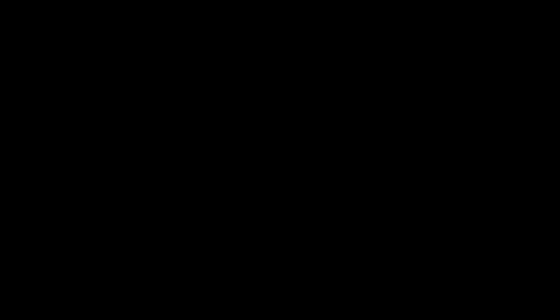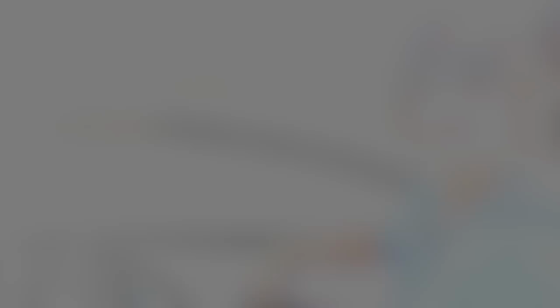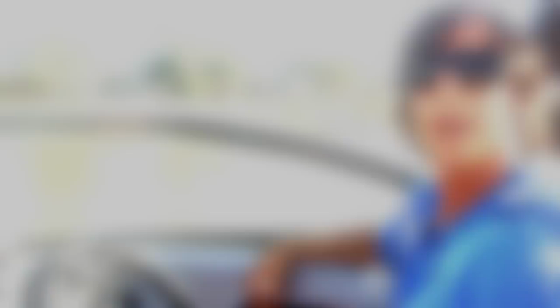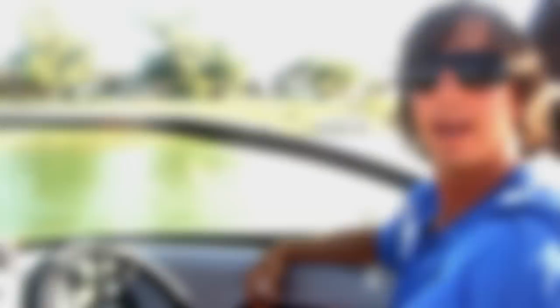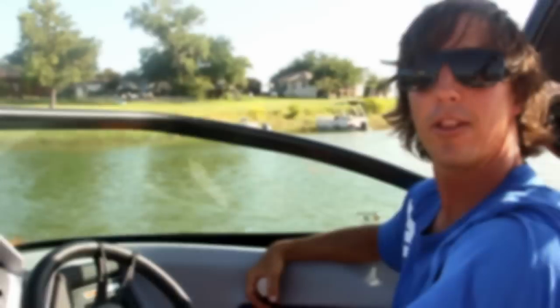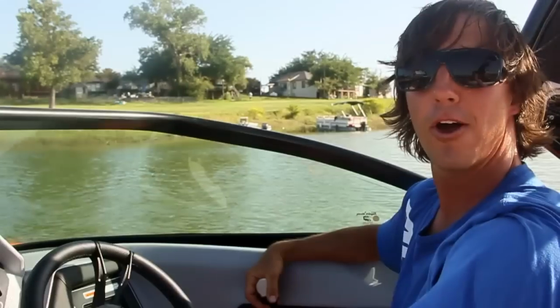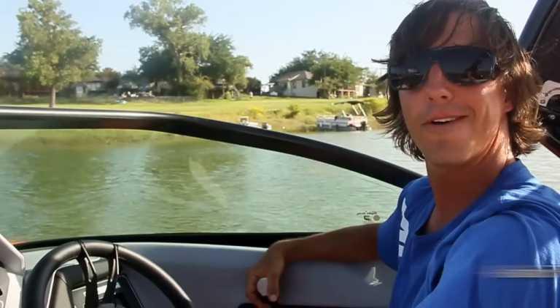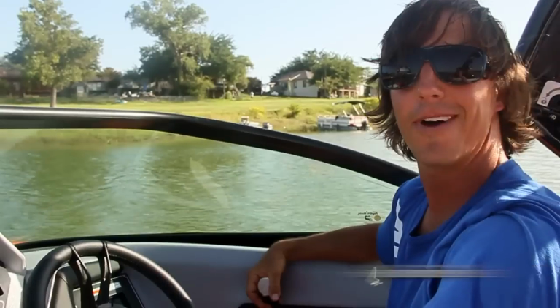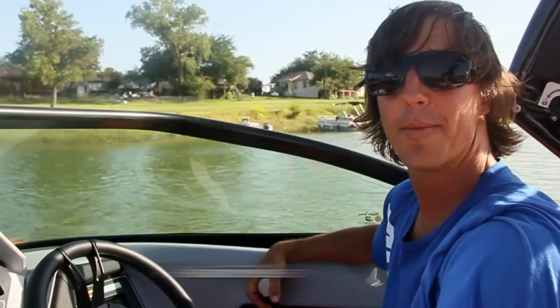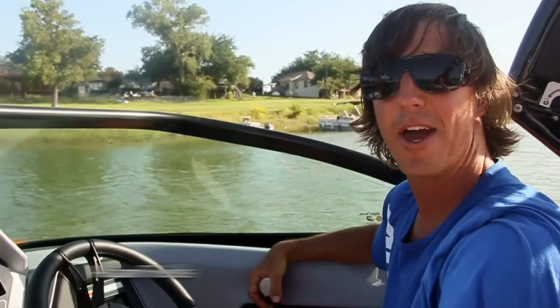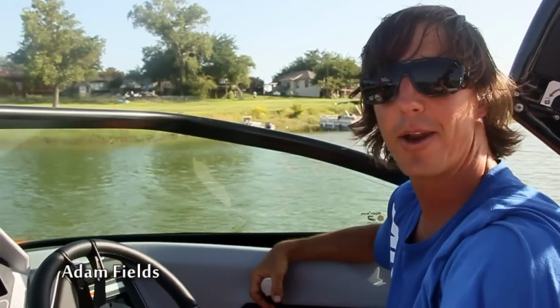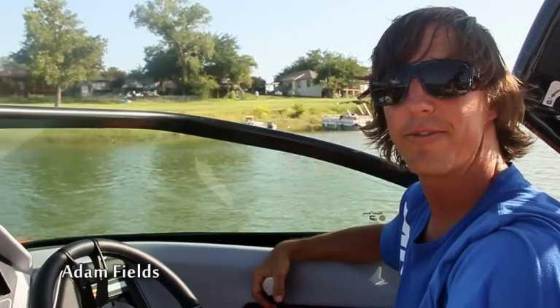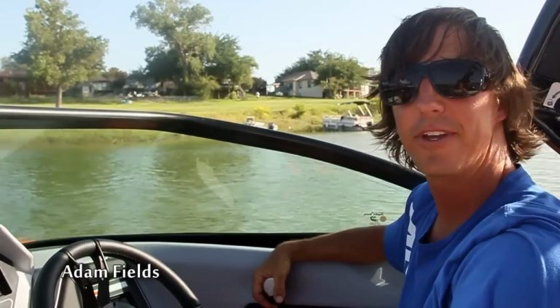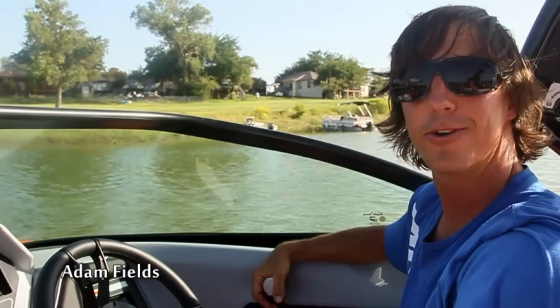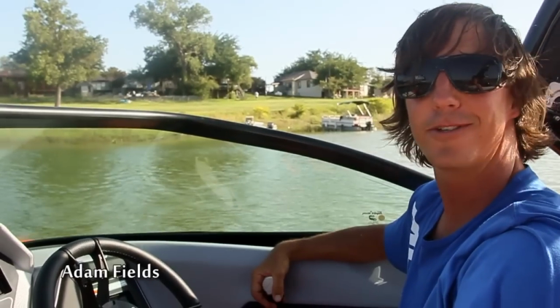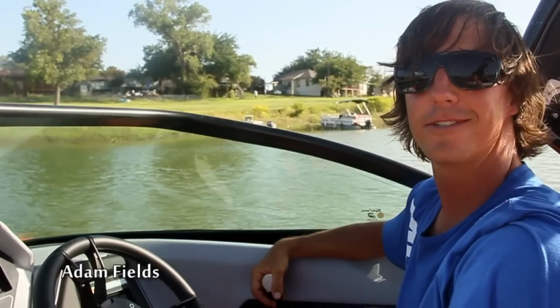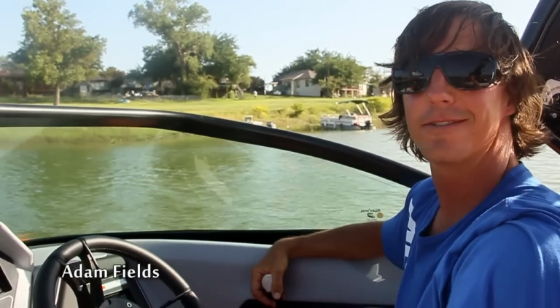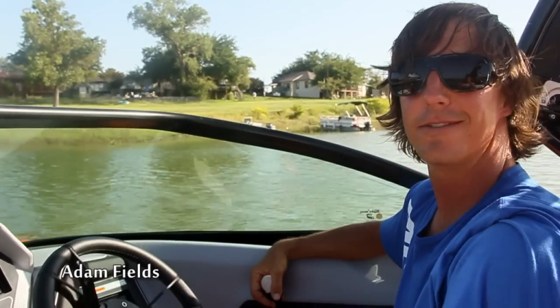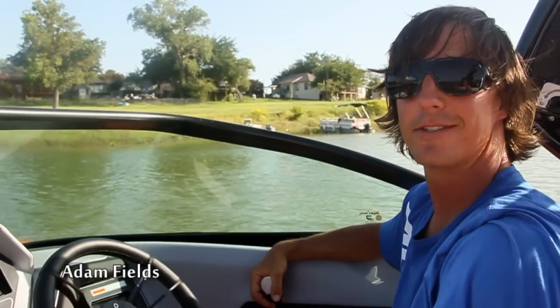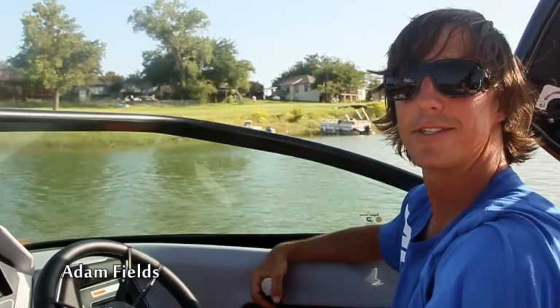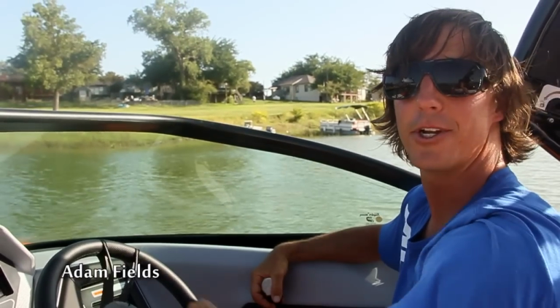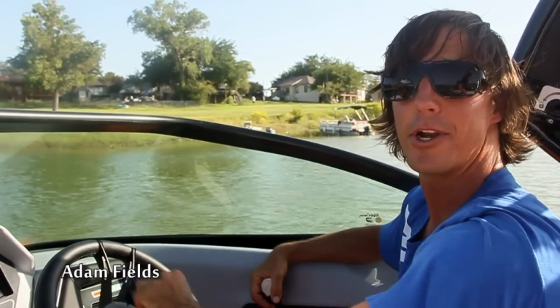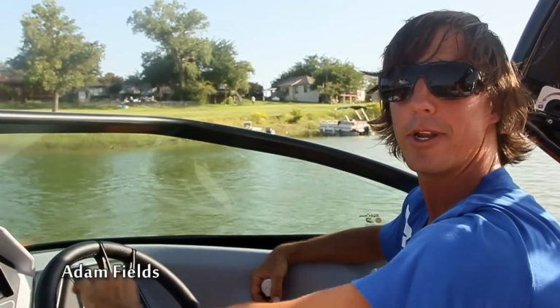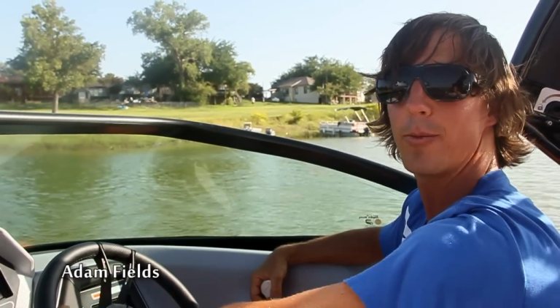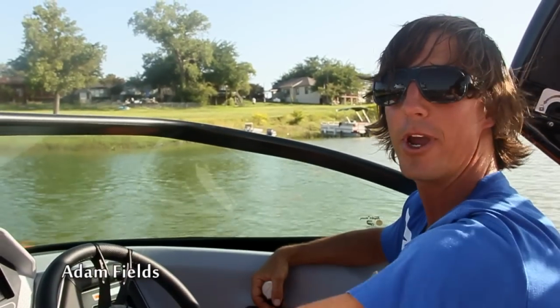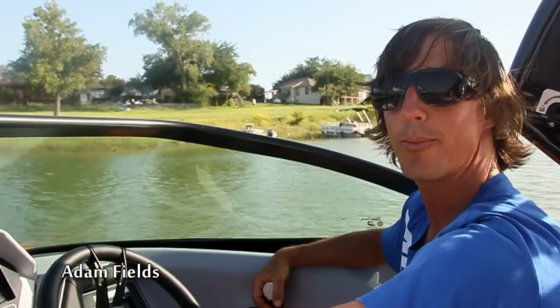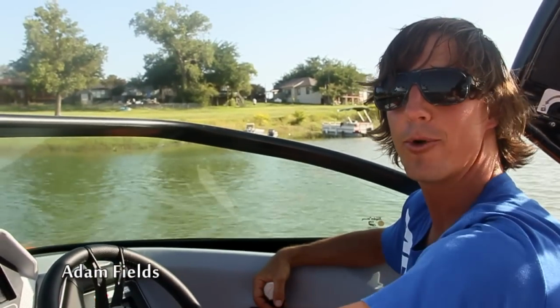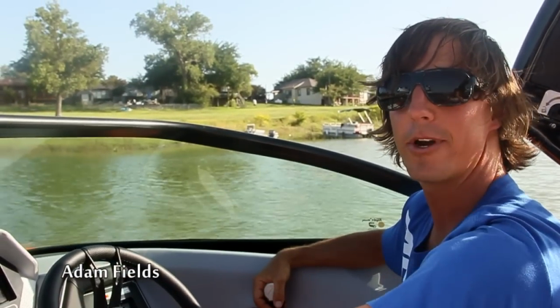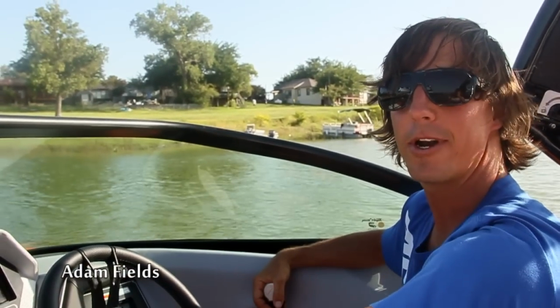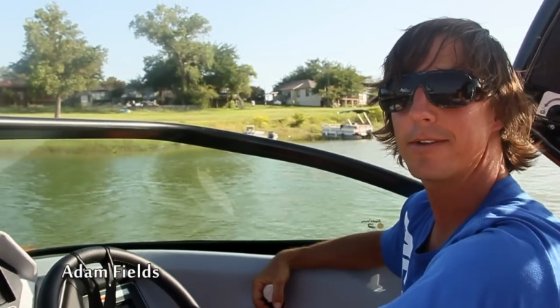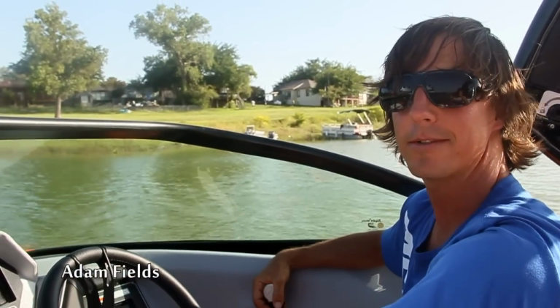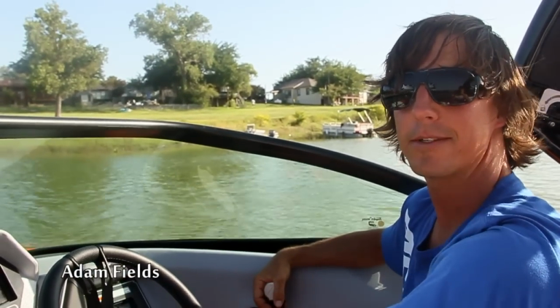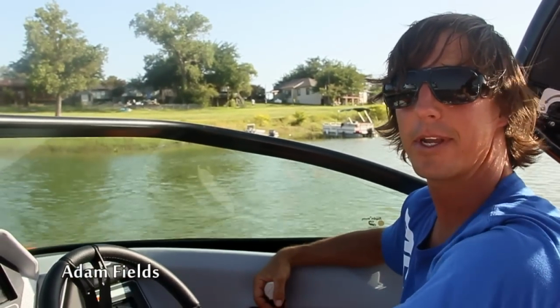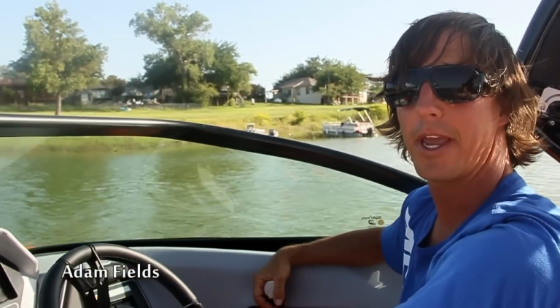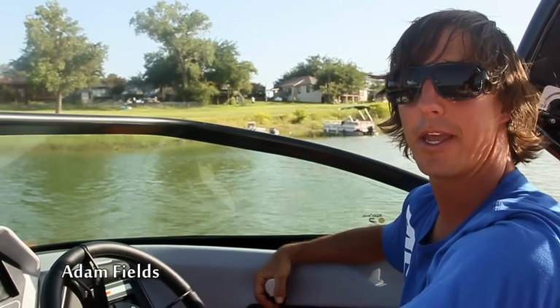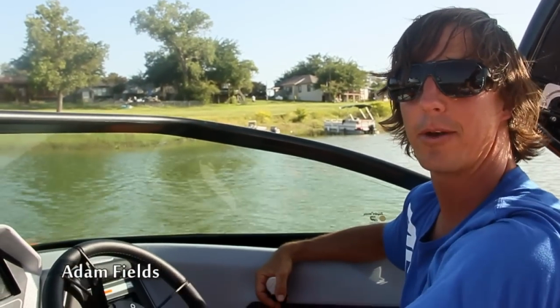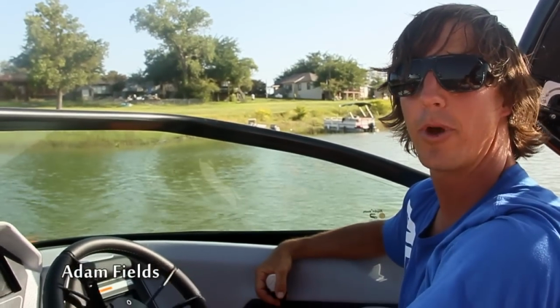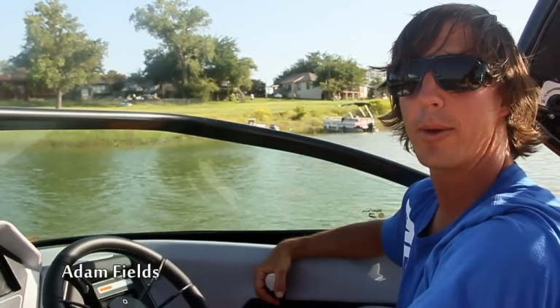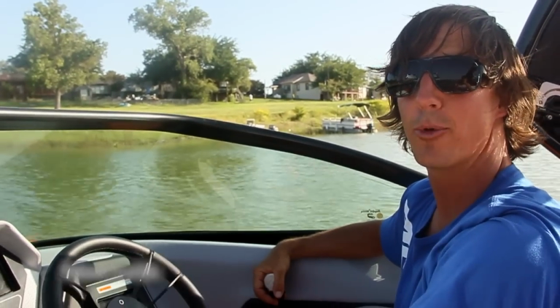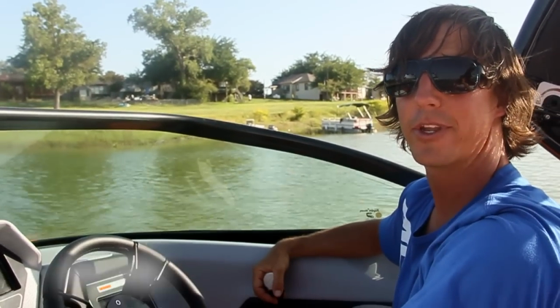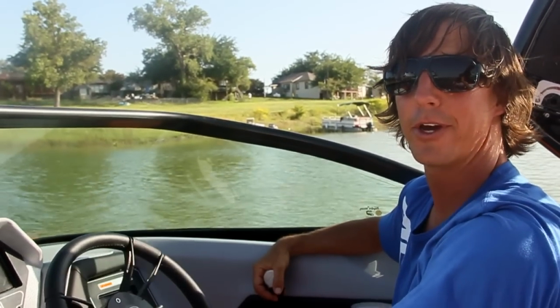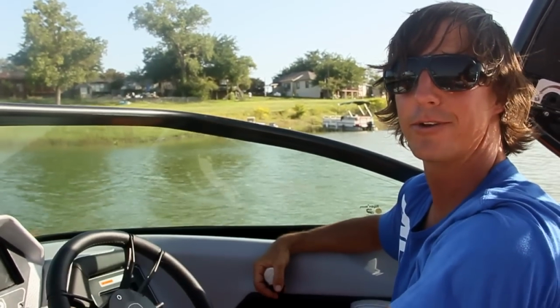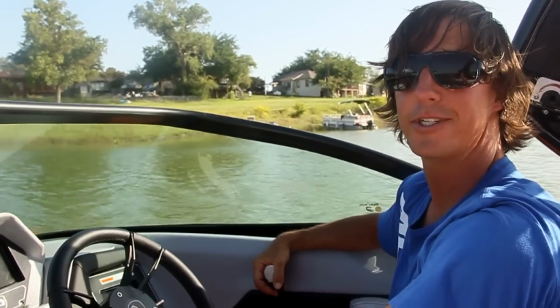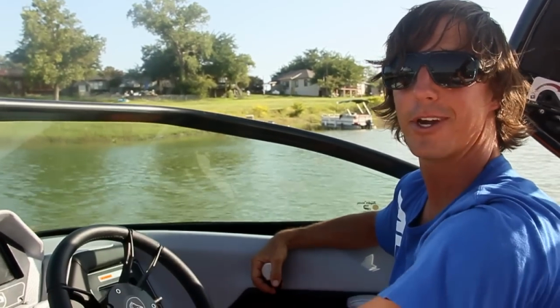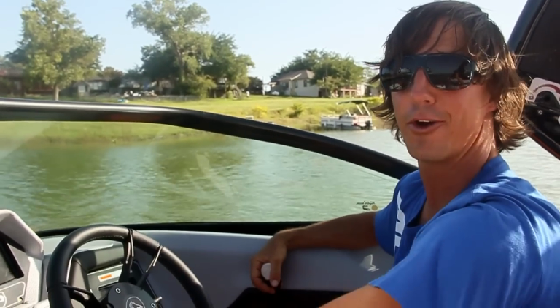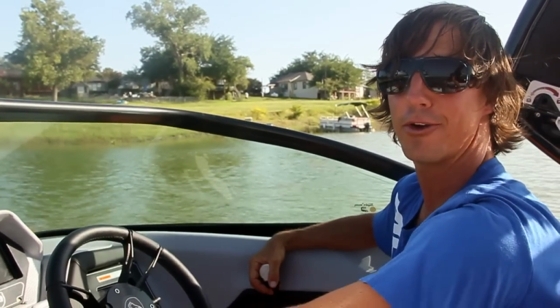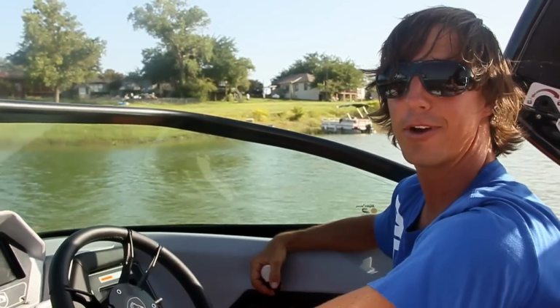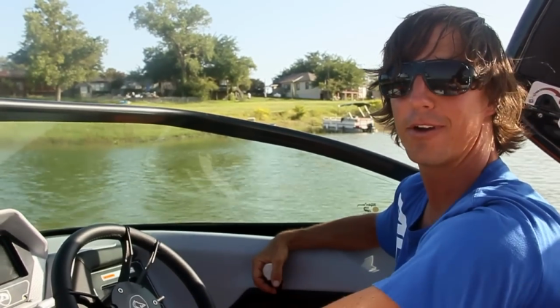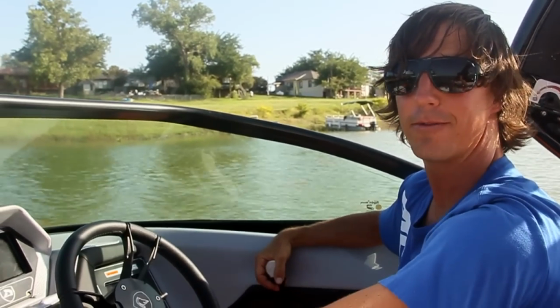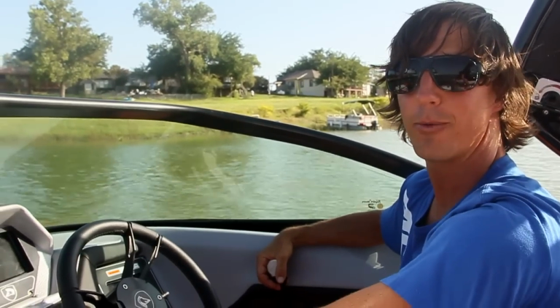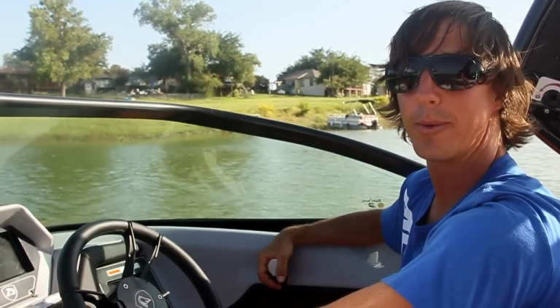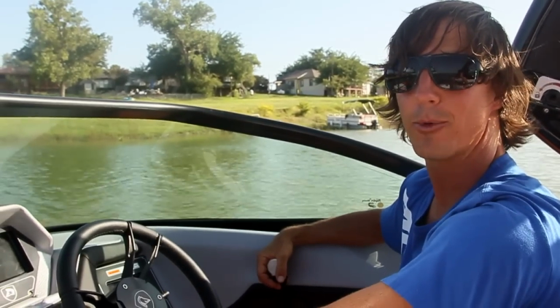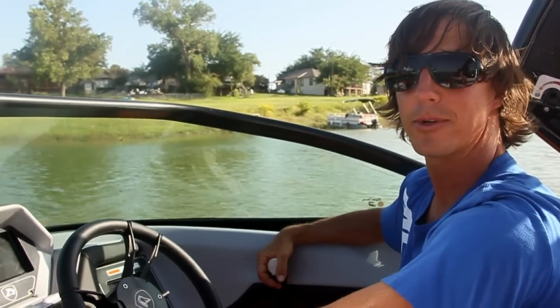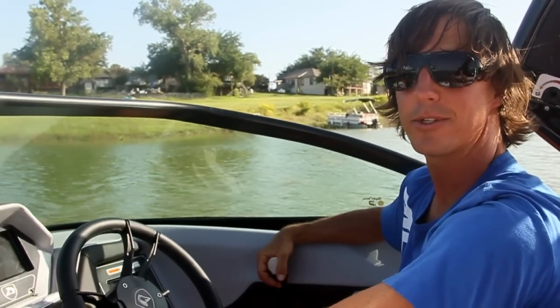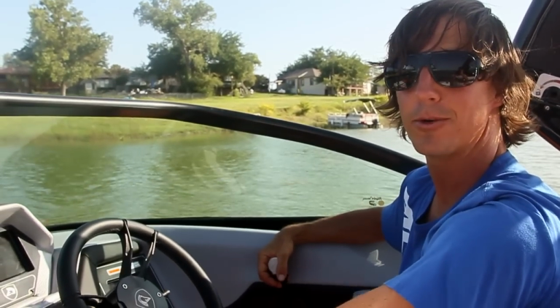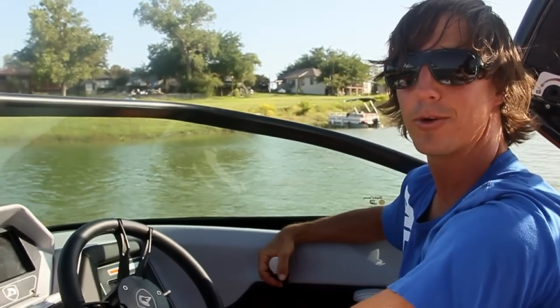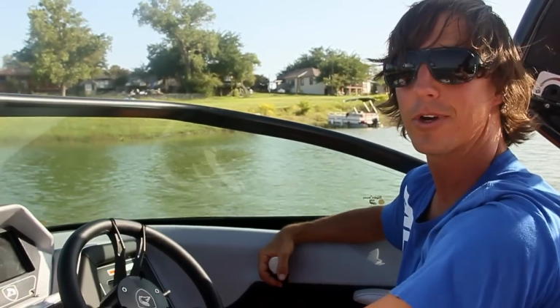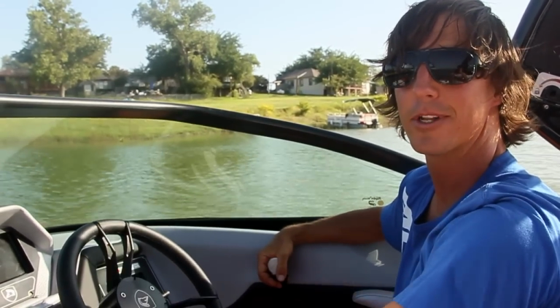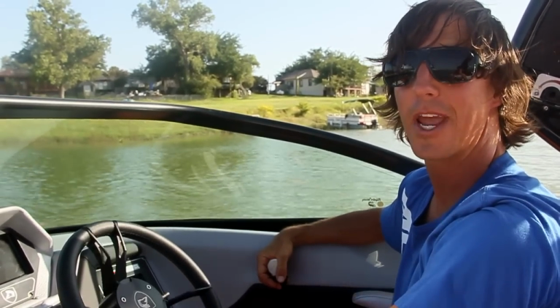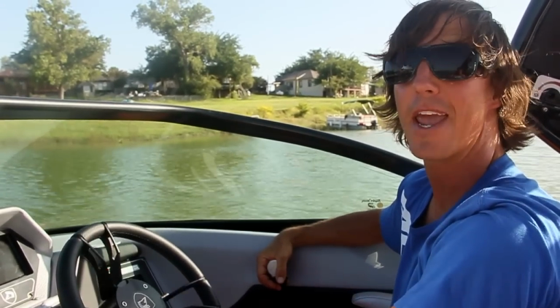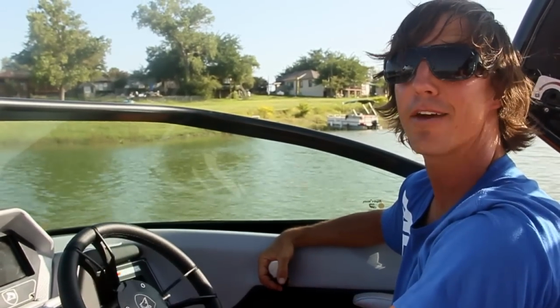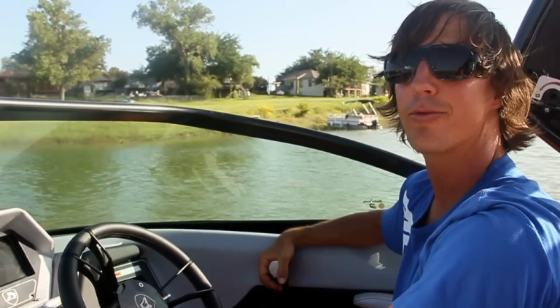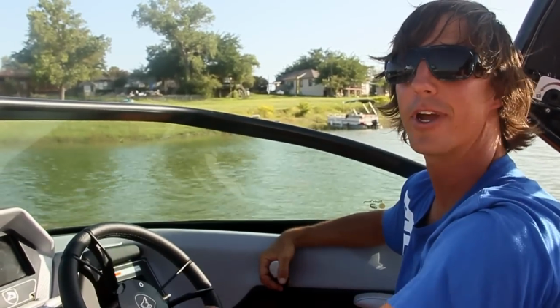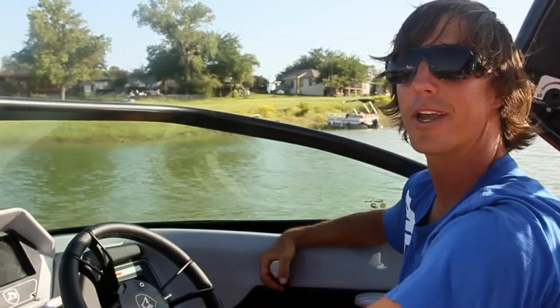Hello, I'm Adam Fields, Centurion wakeboarder and wakeboard coach, owner of a wakeboard school called AF Wake.